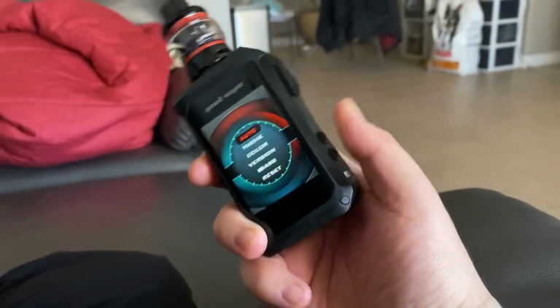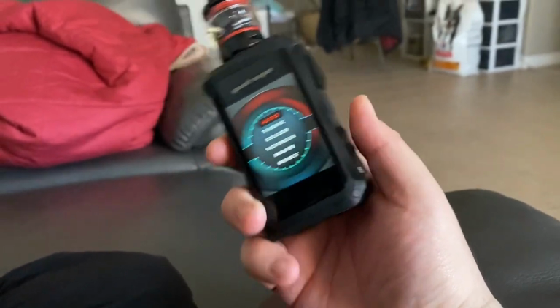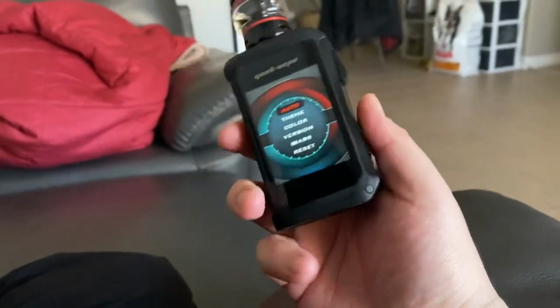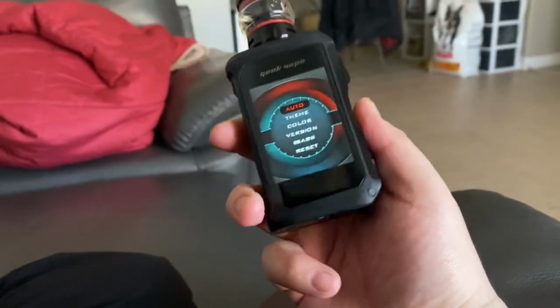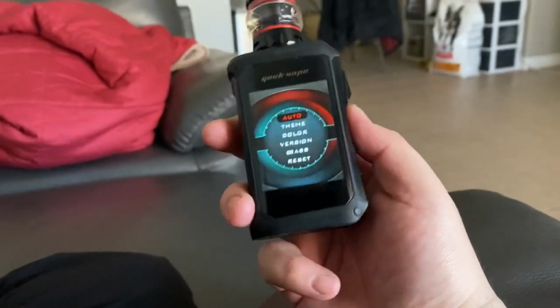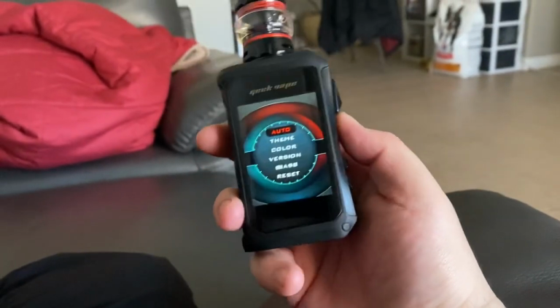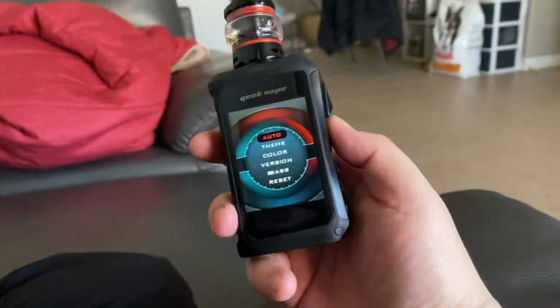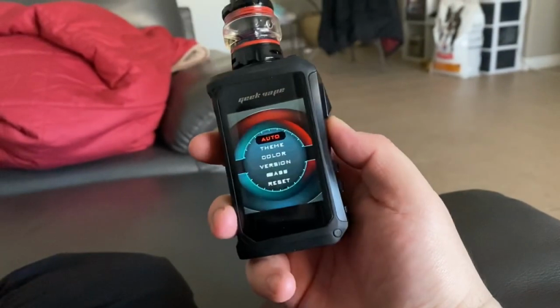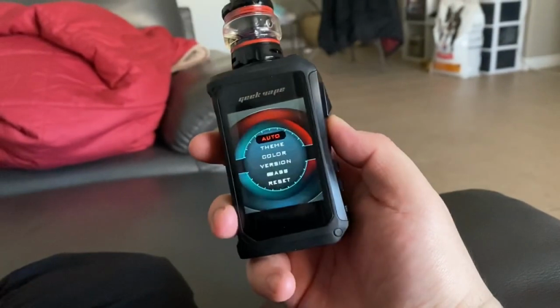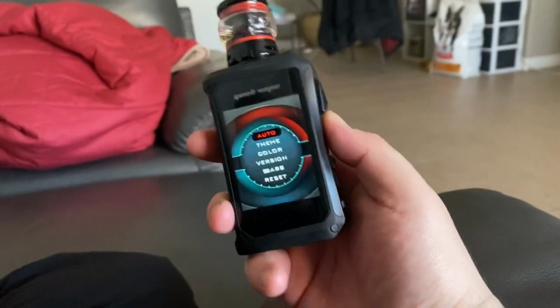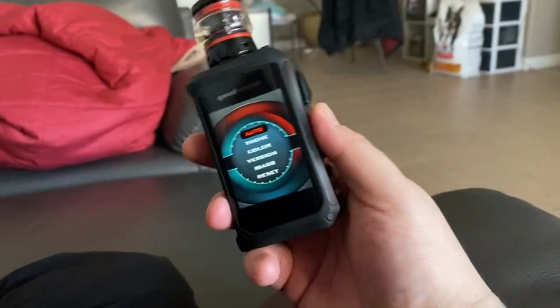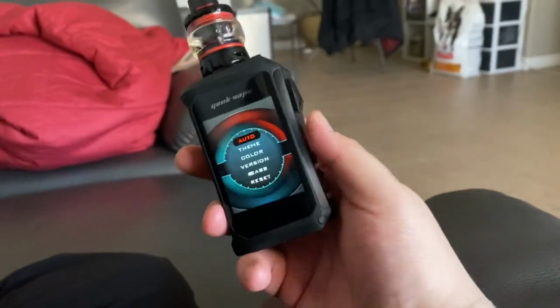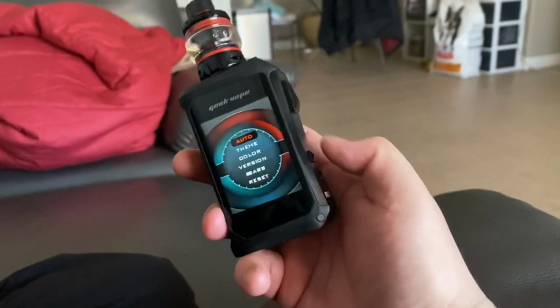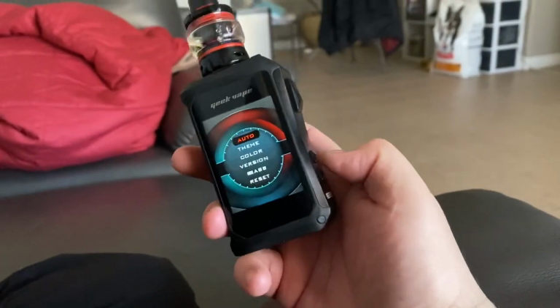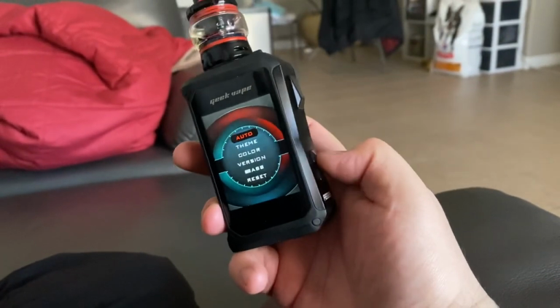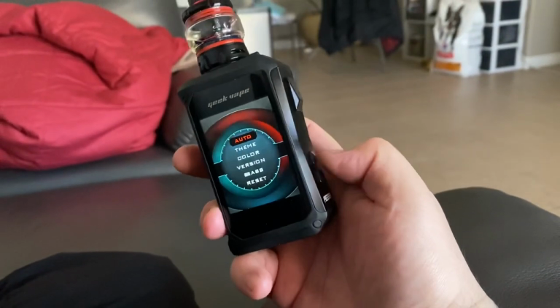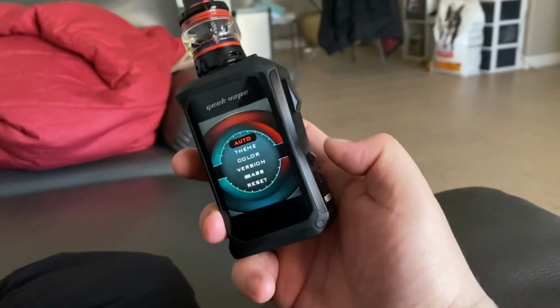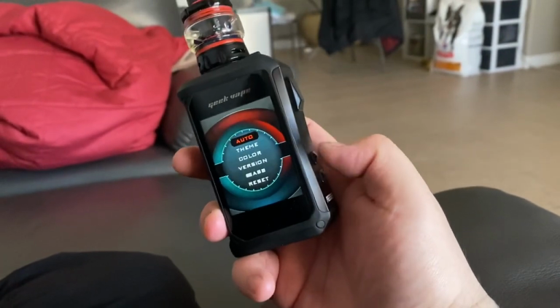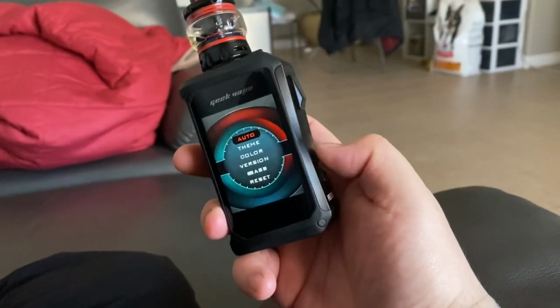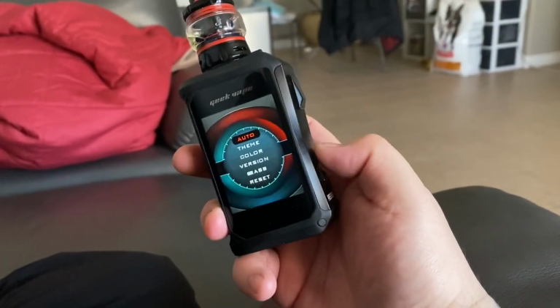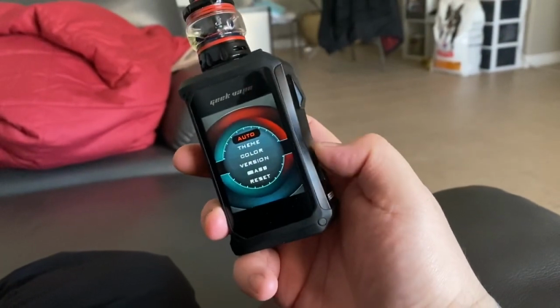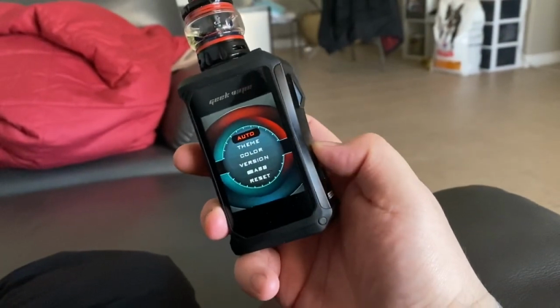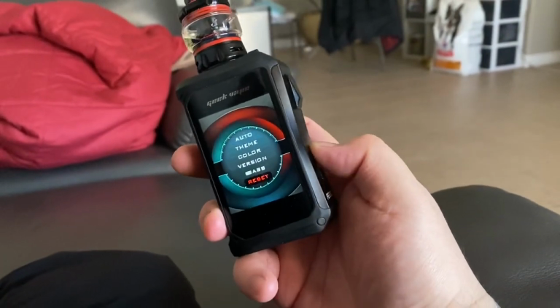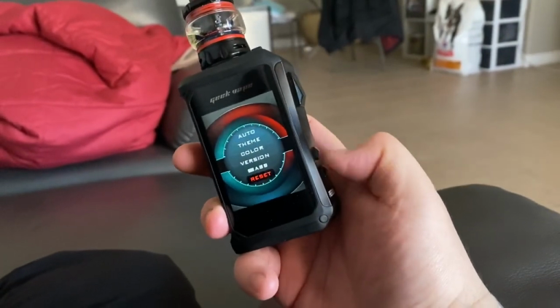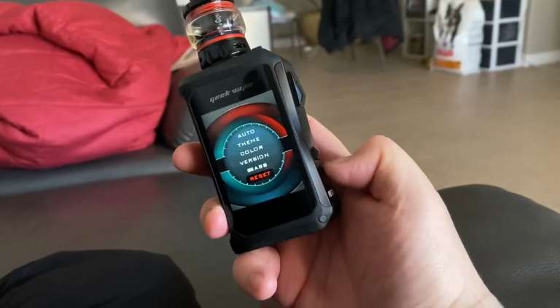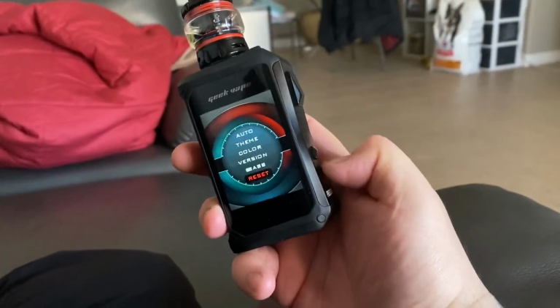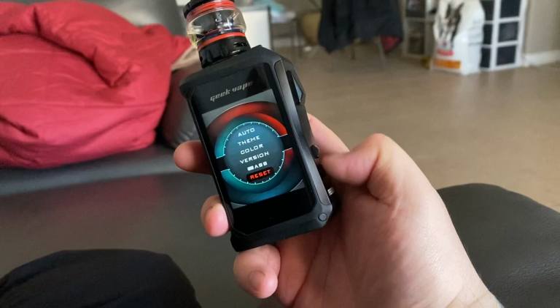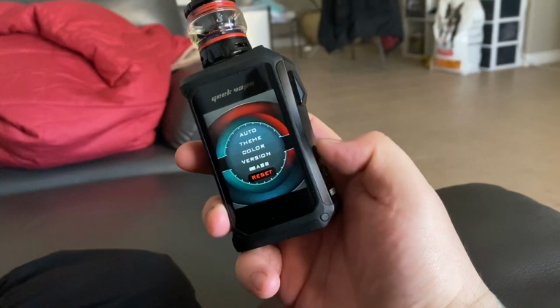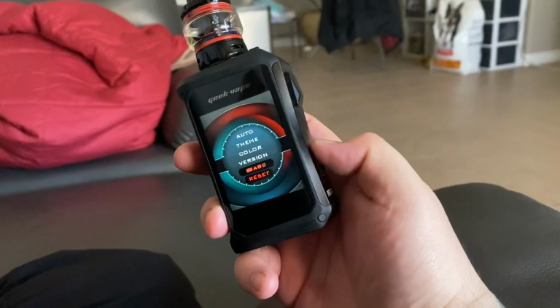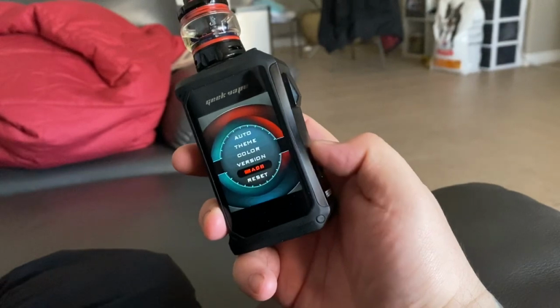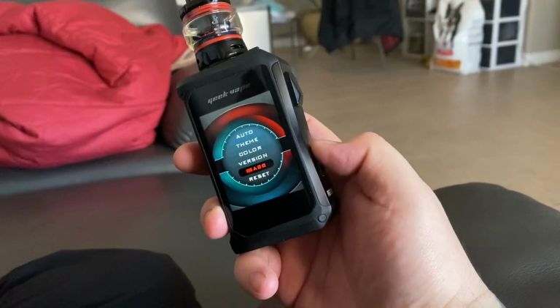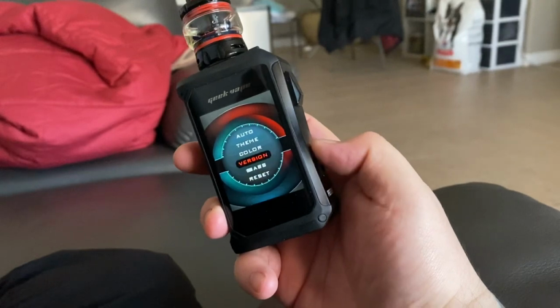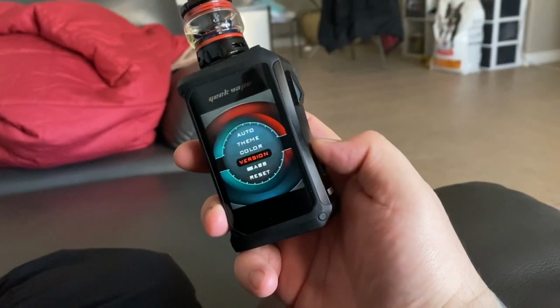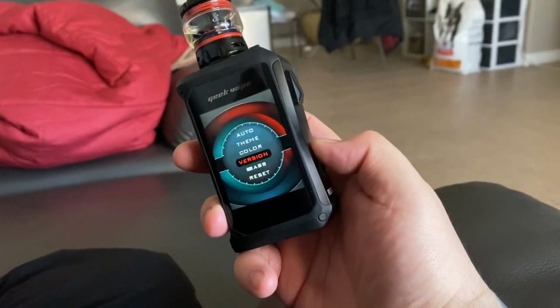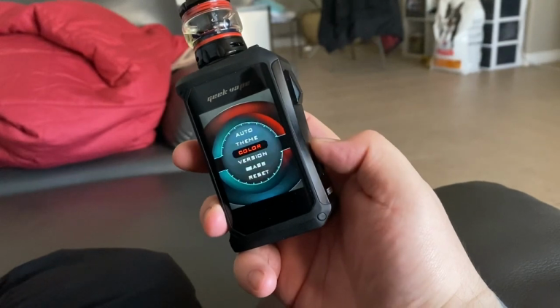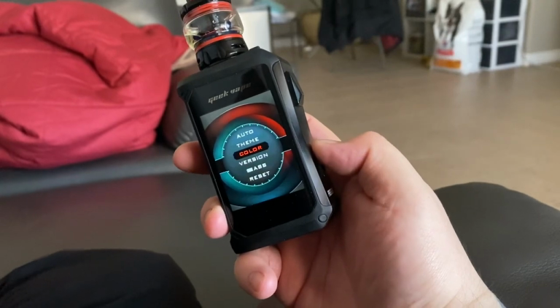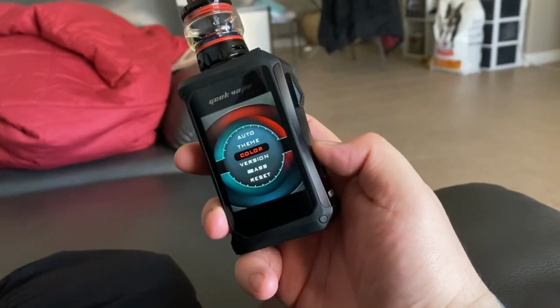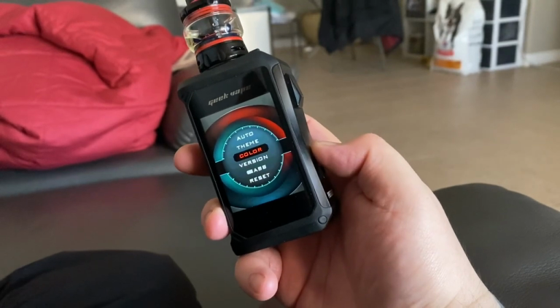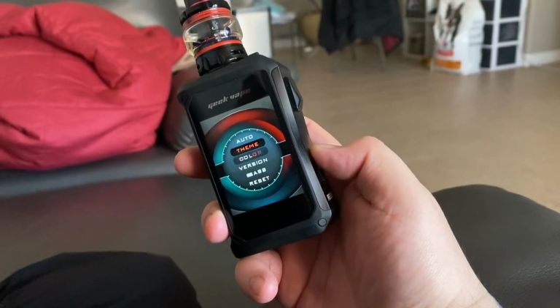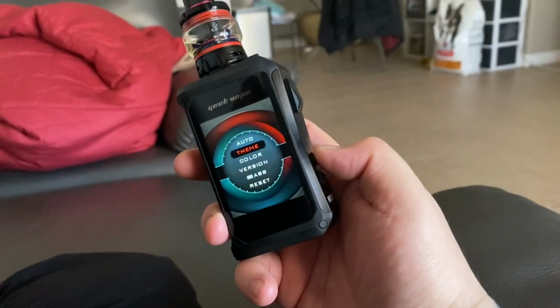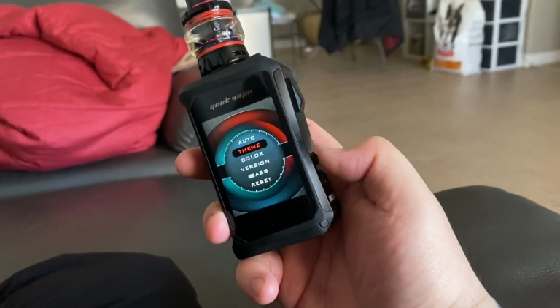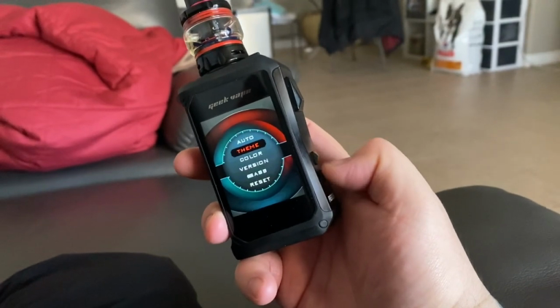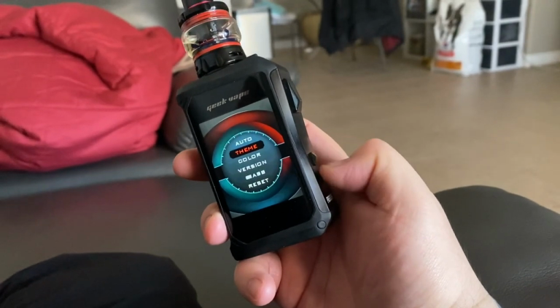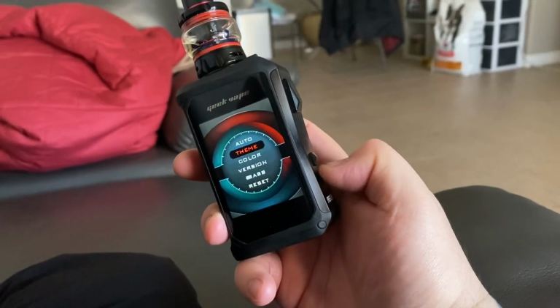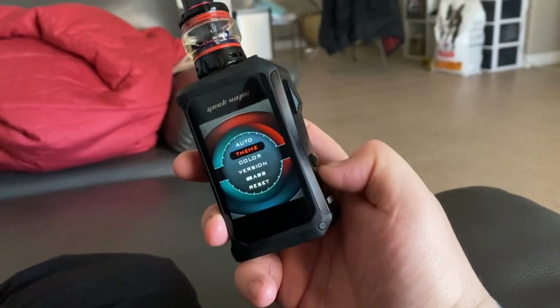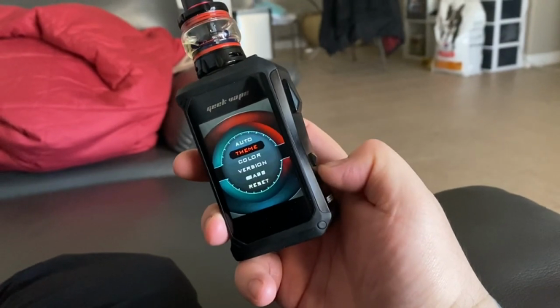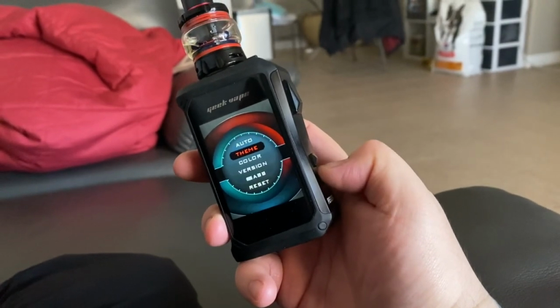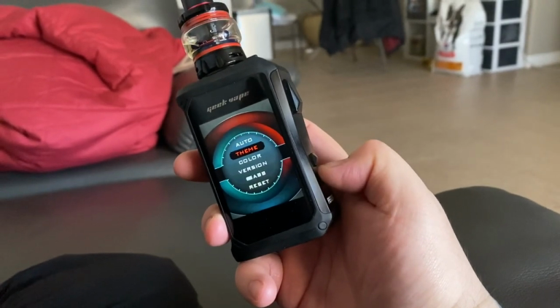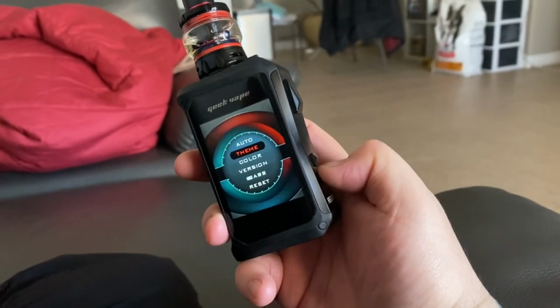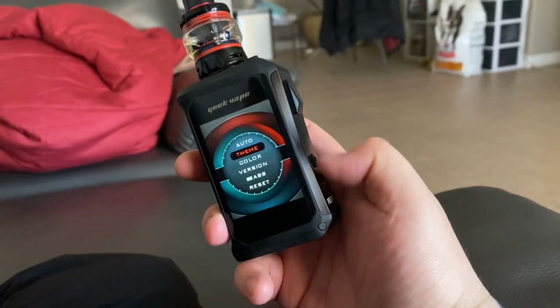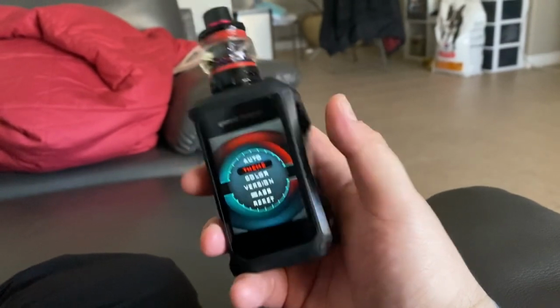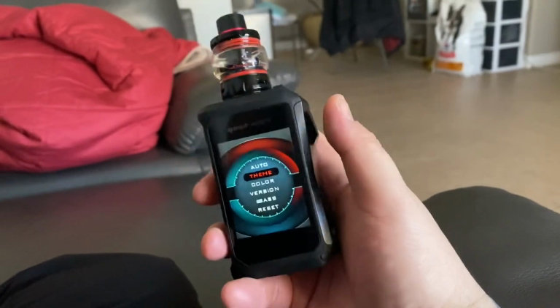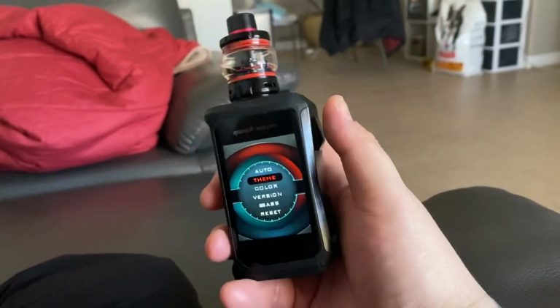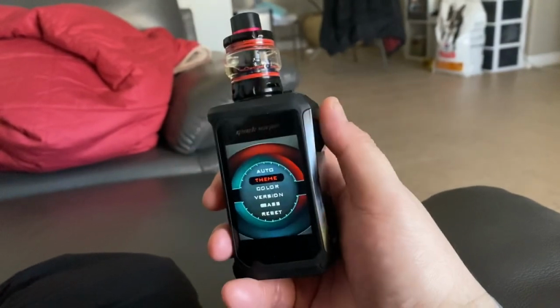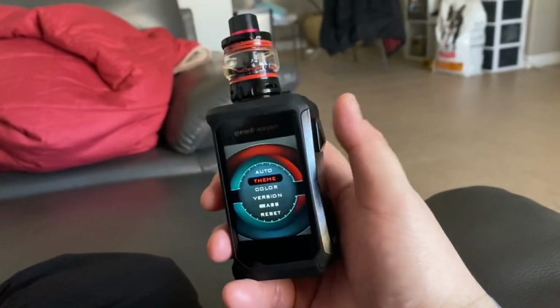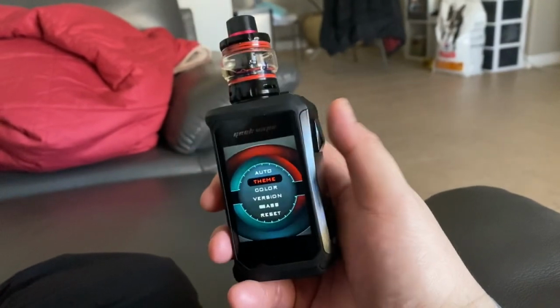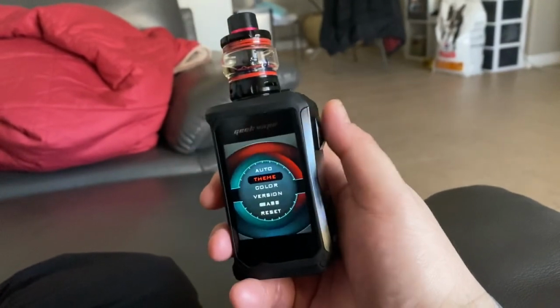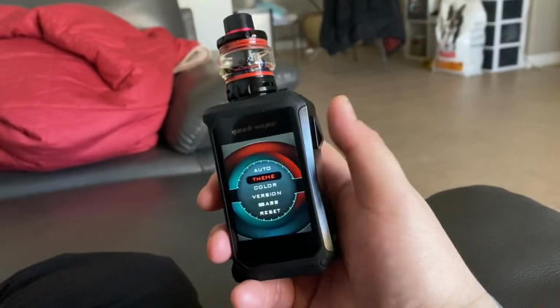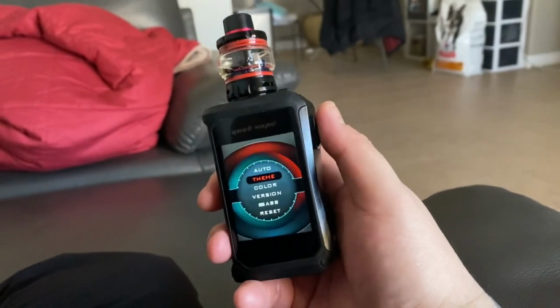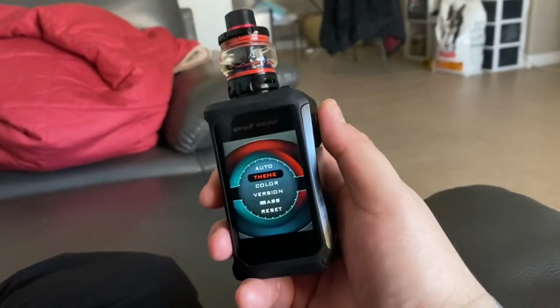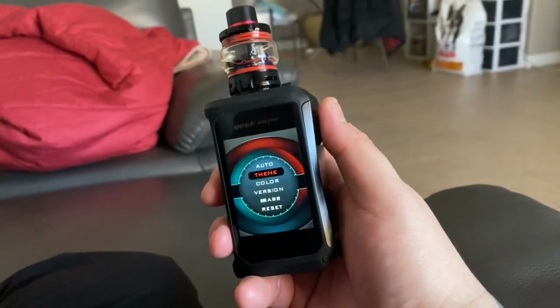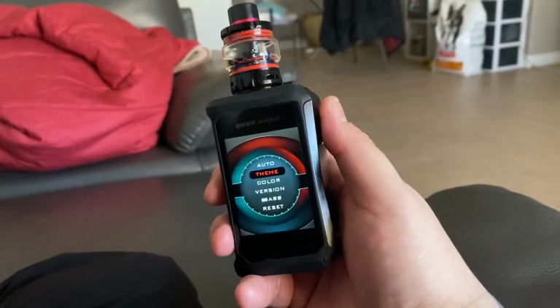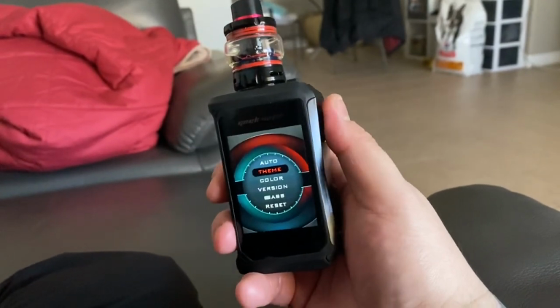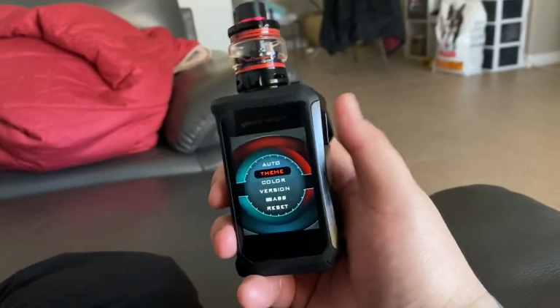And then you hold these two buttons and hold it. There you go. So now you just press up and down, you could go to Theme, and then this is the enter button.